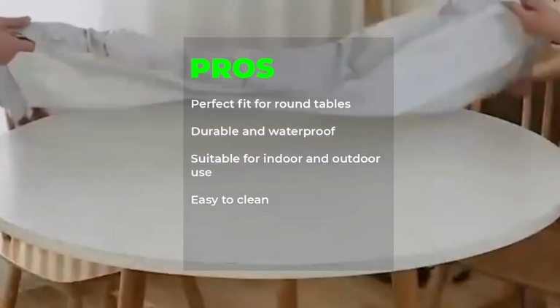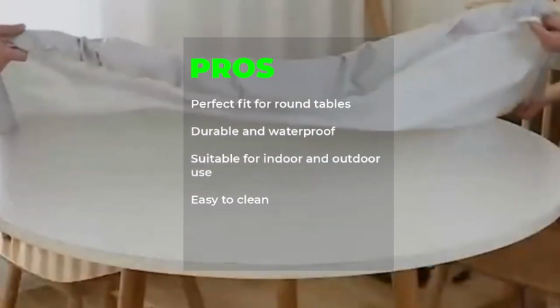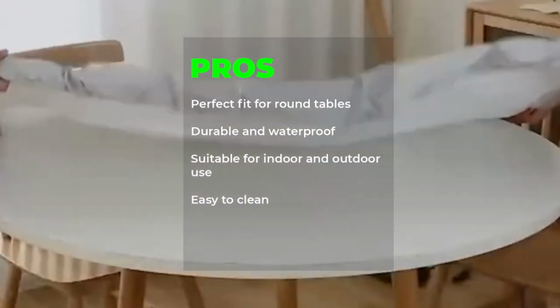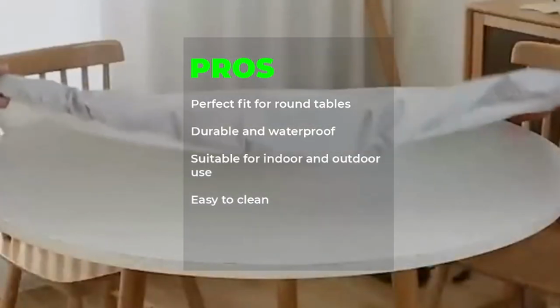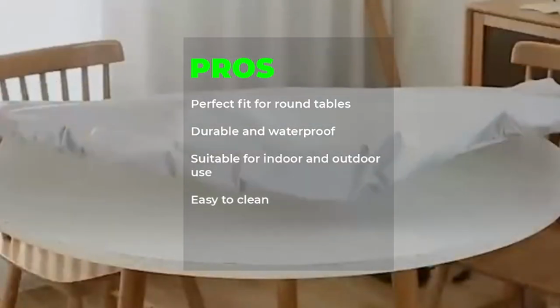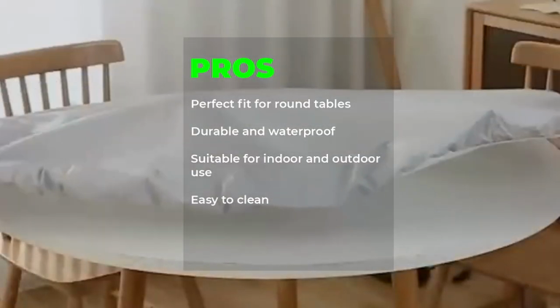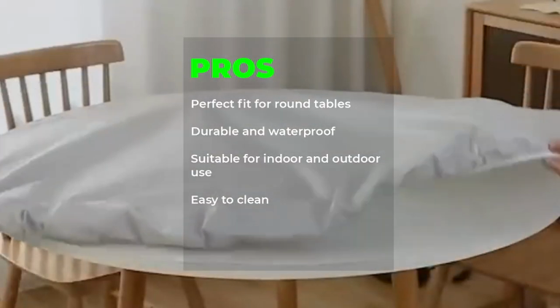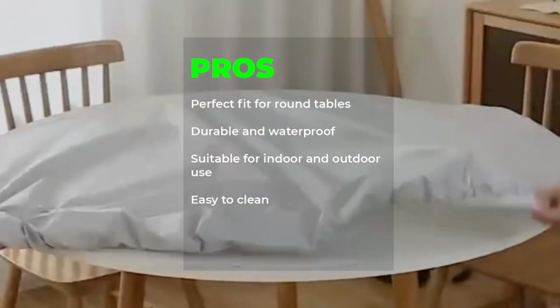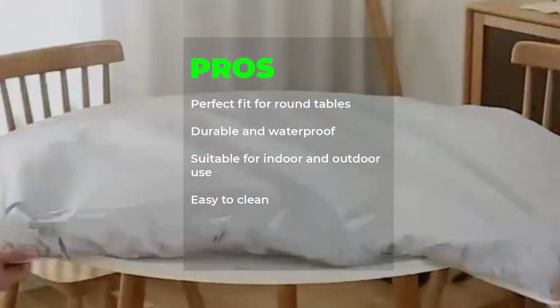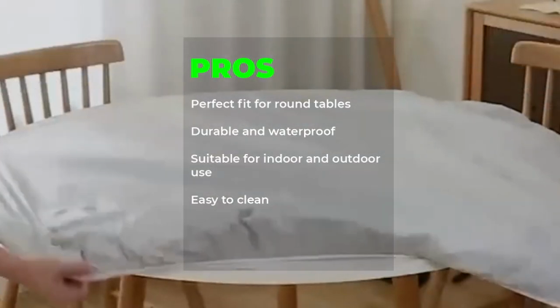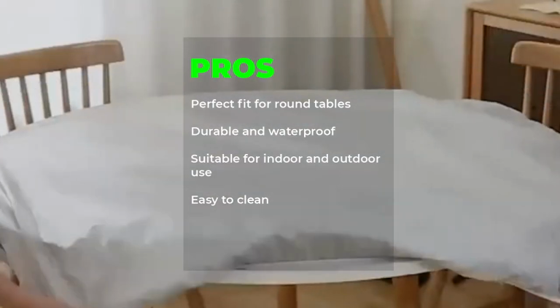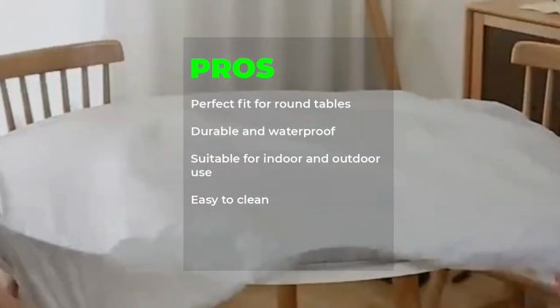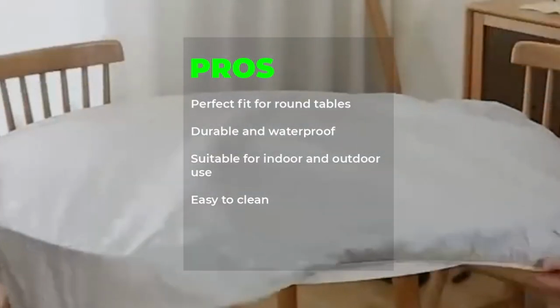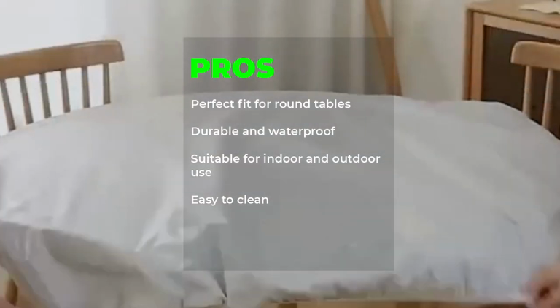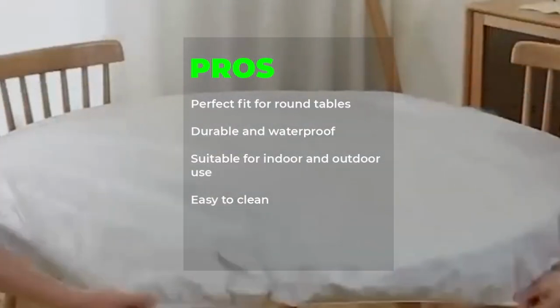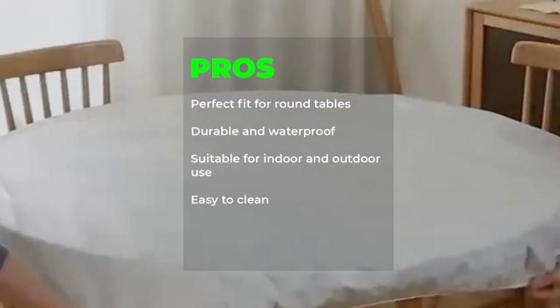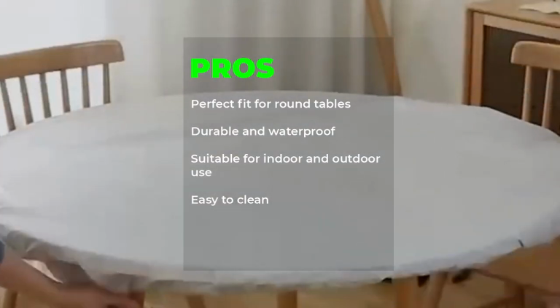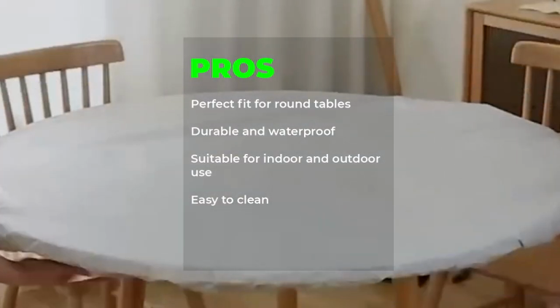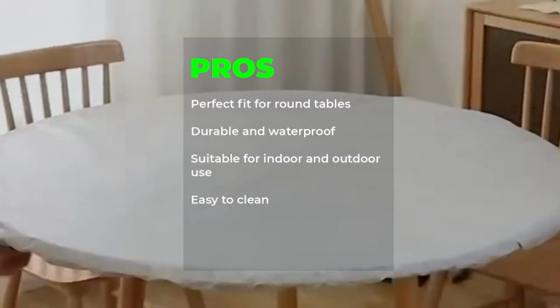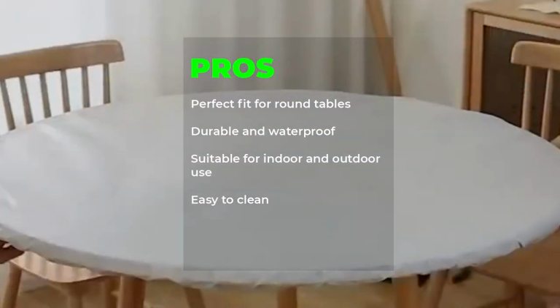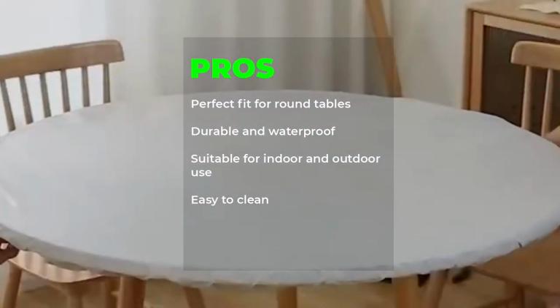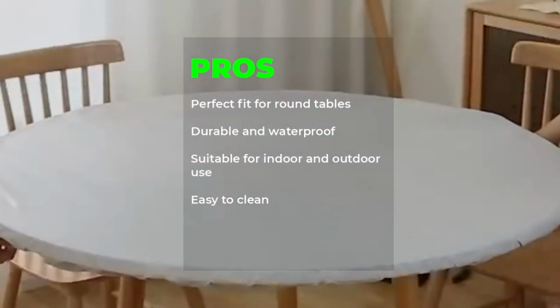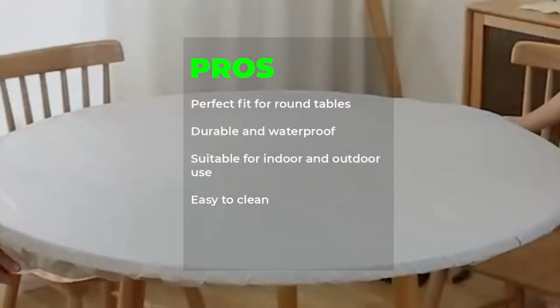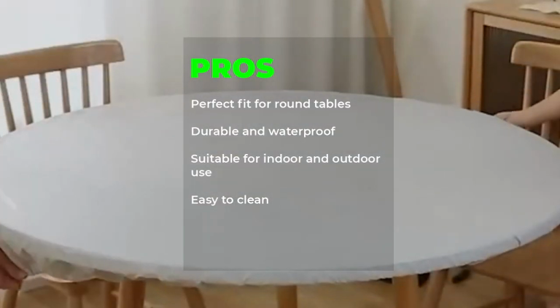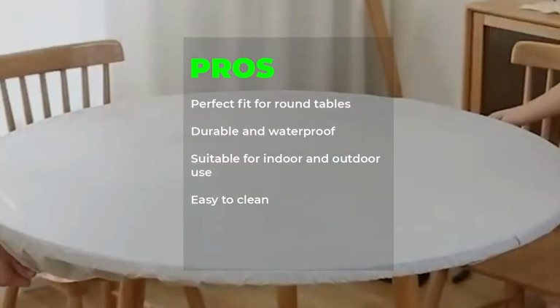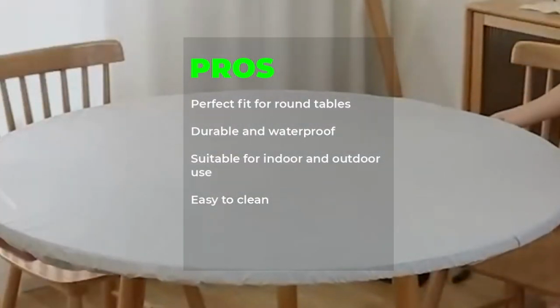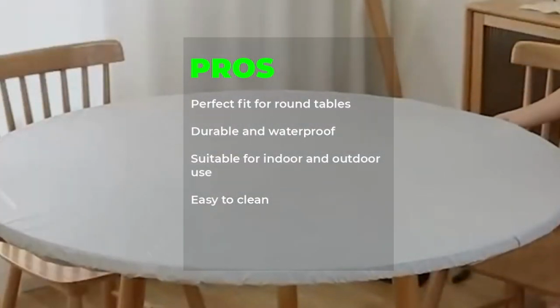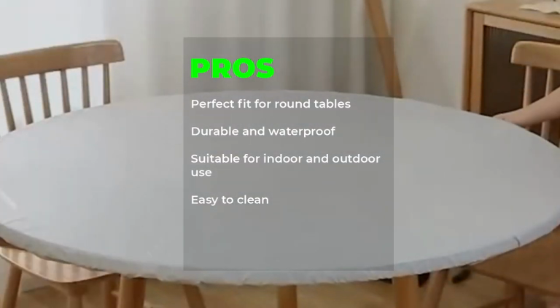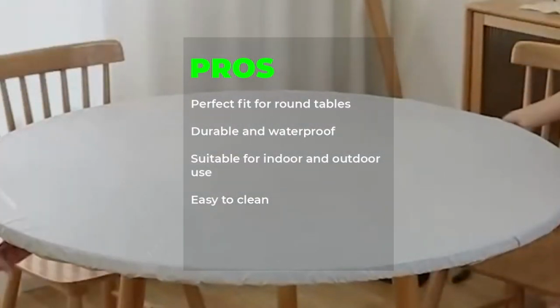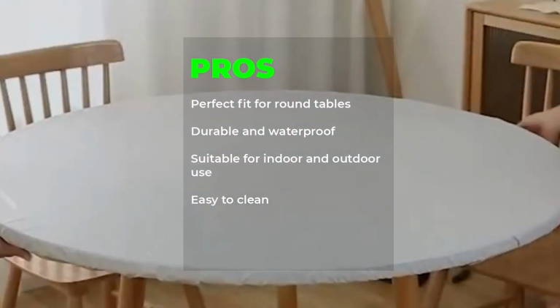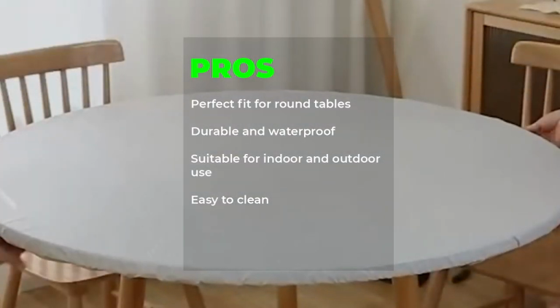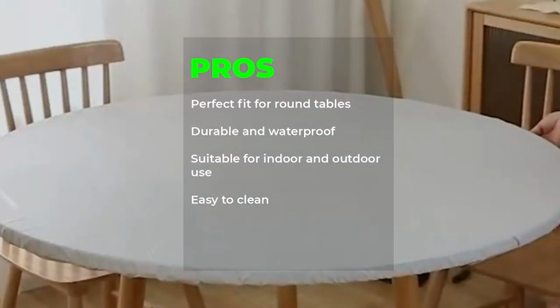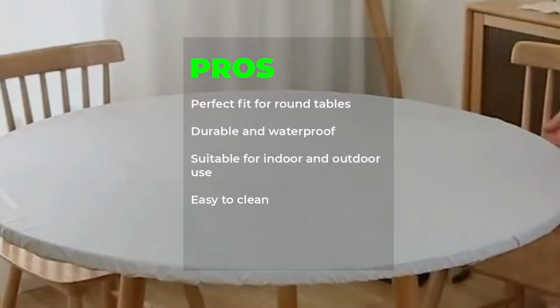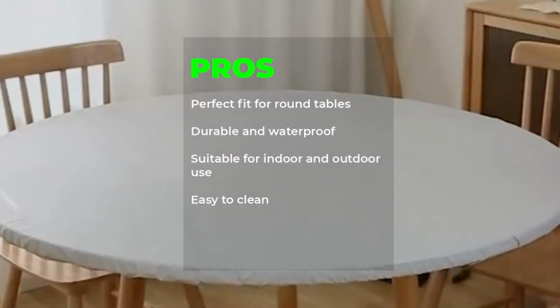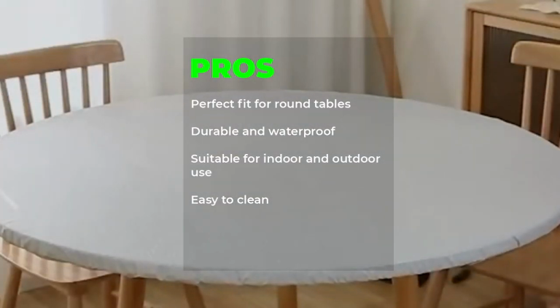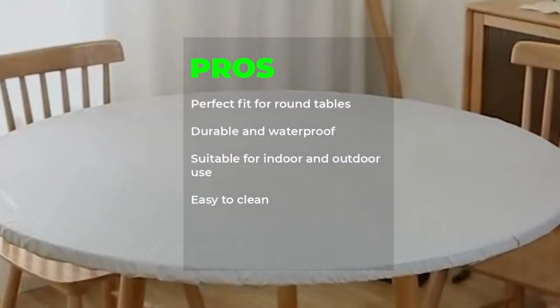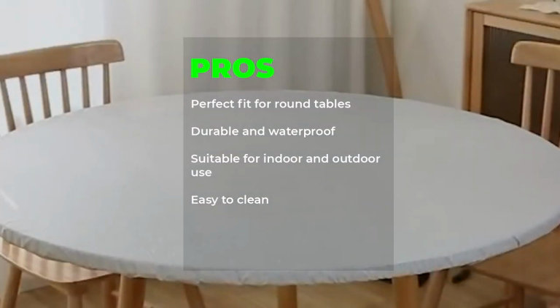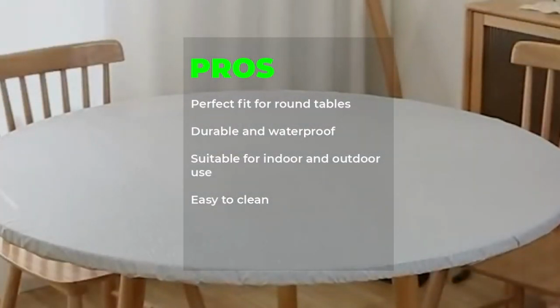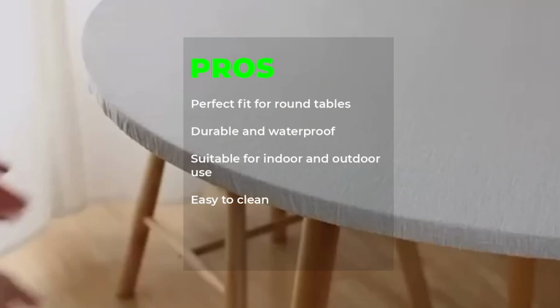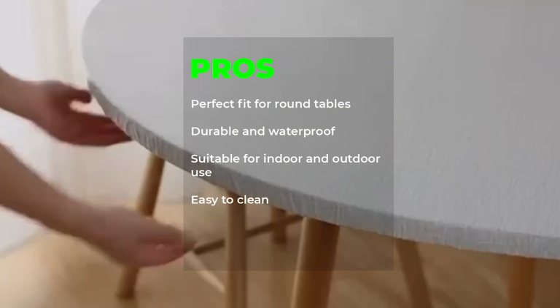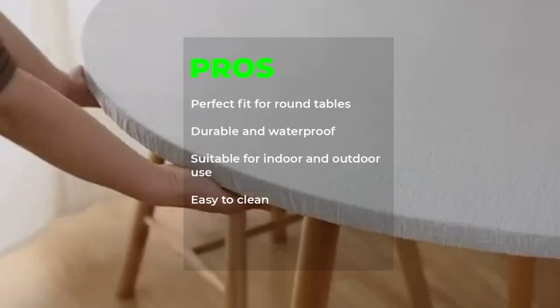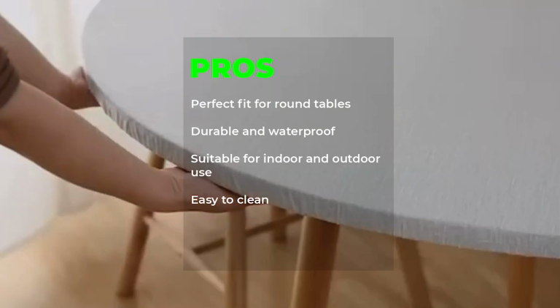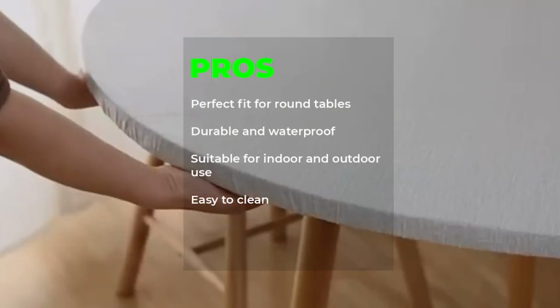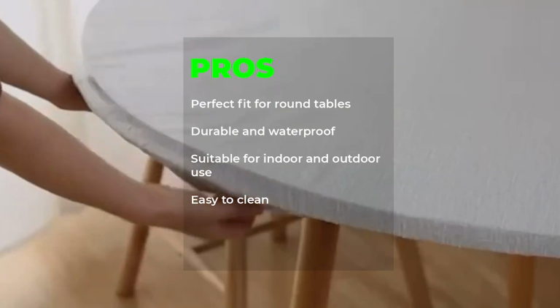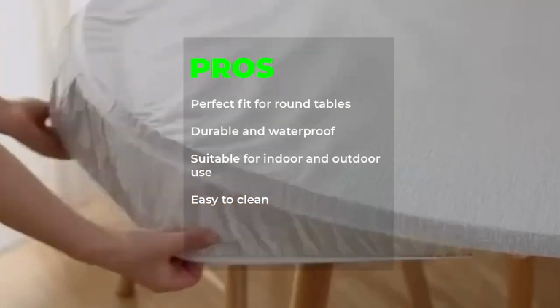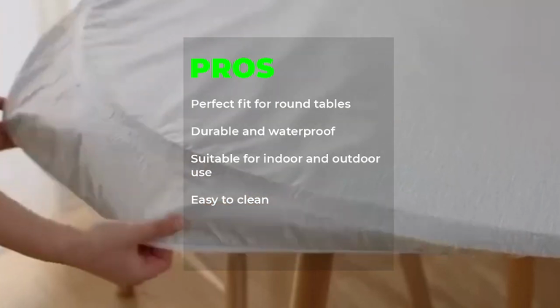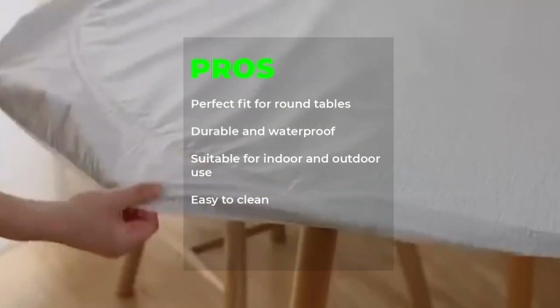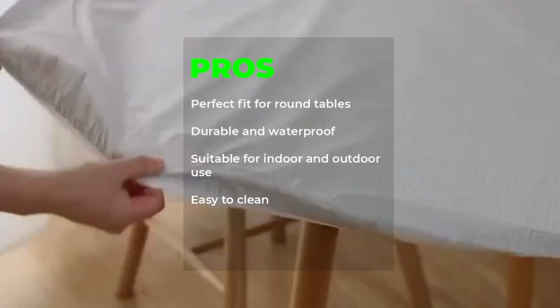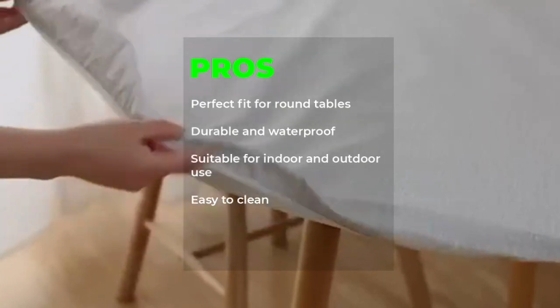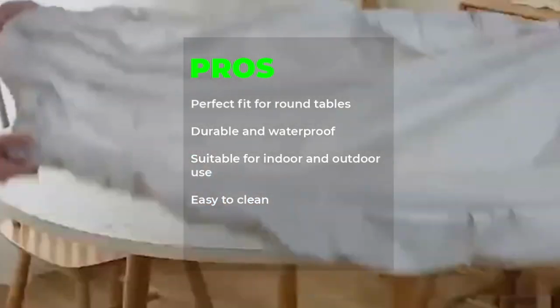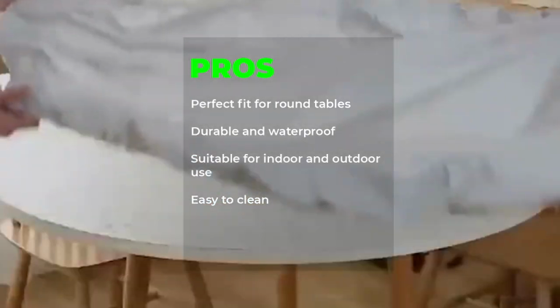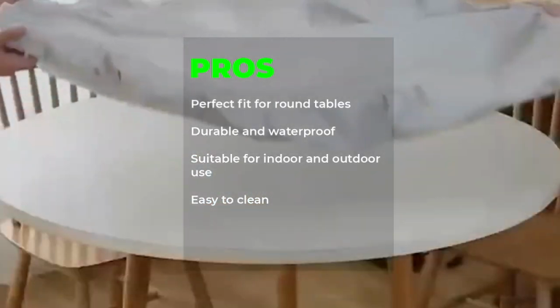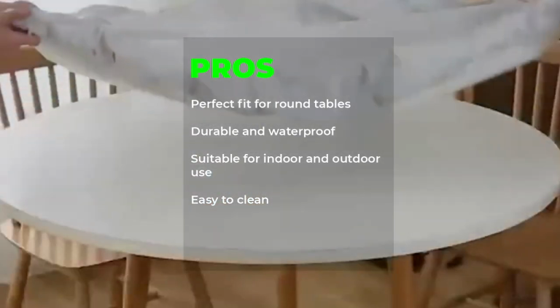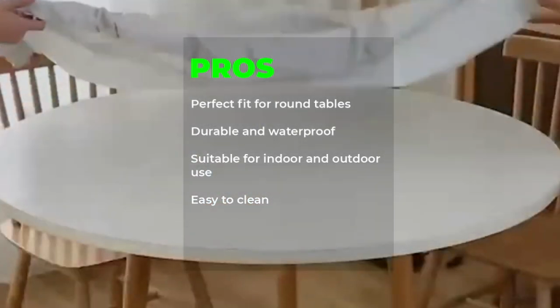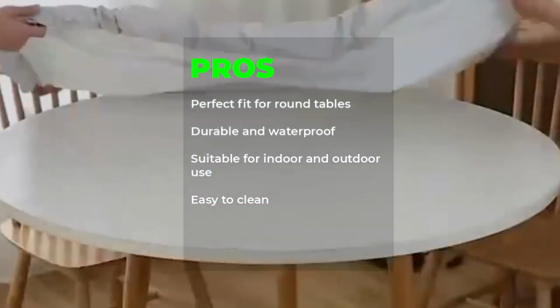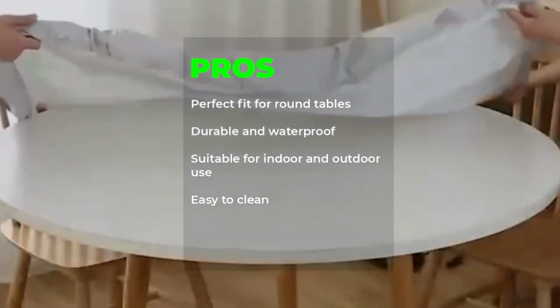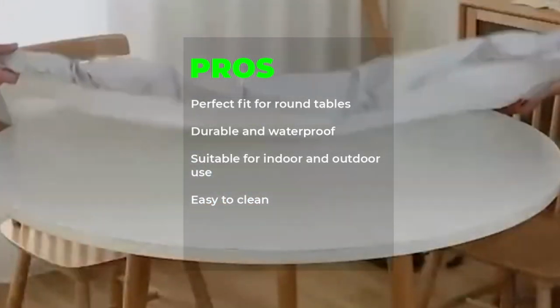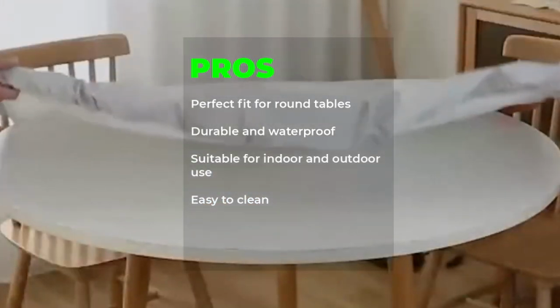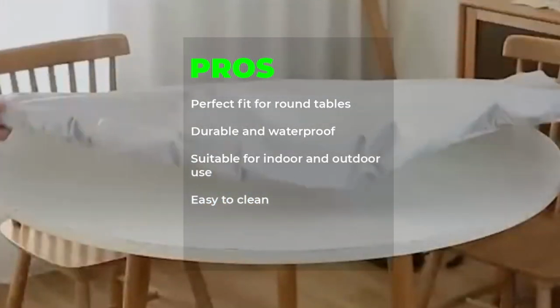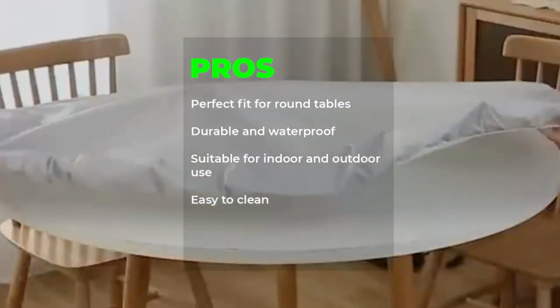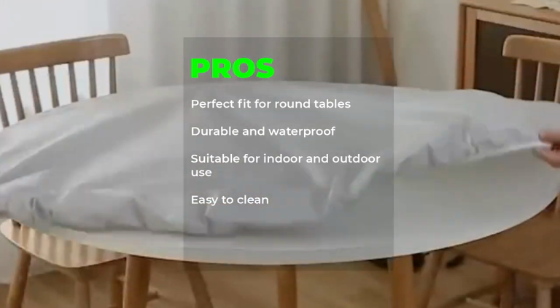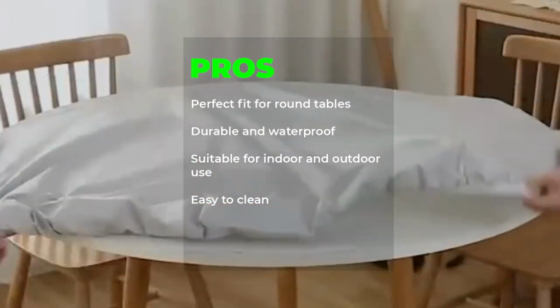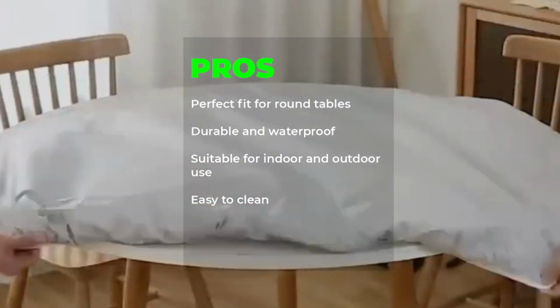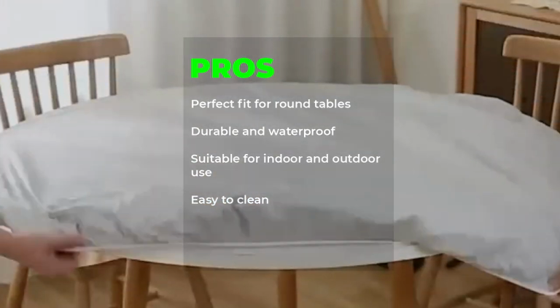Pros: Perfect fit for round tables, durable and waterproof, suitable for indoor and outdoor use, easy to clean.